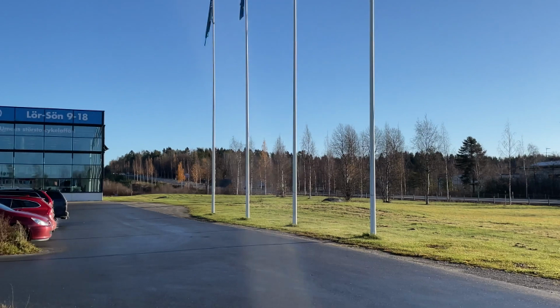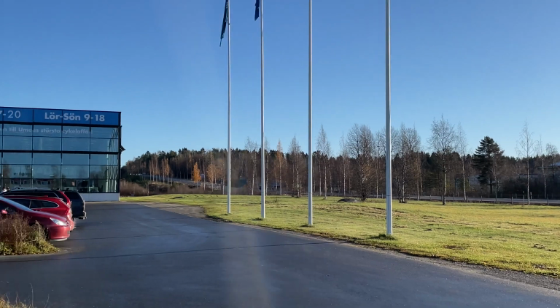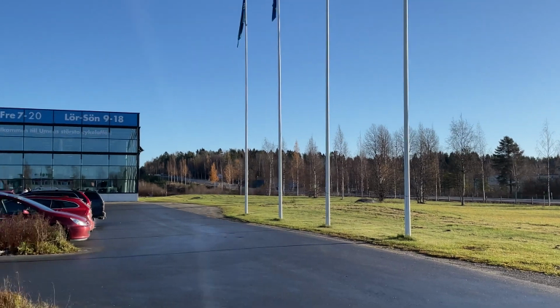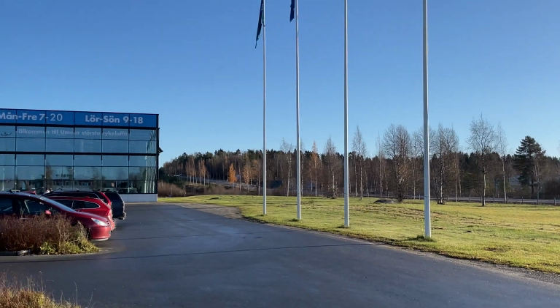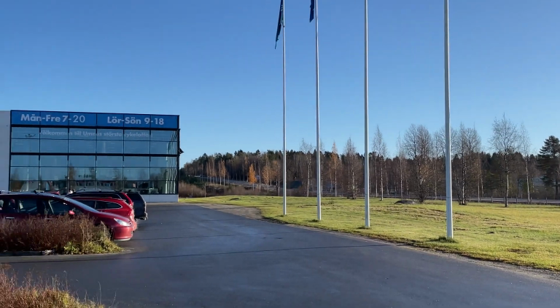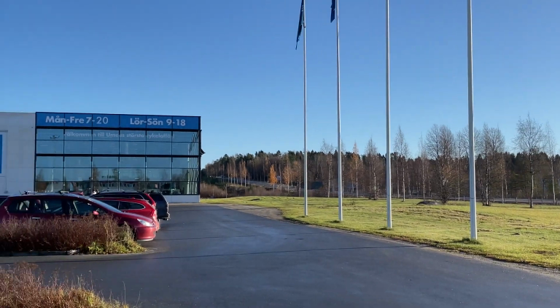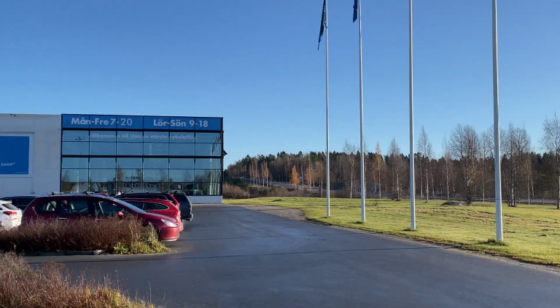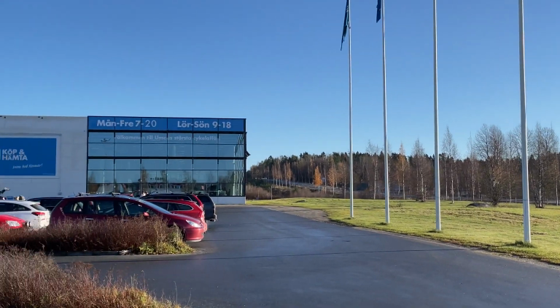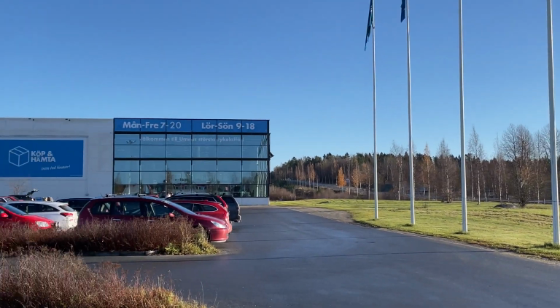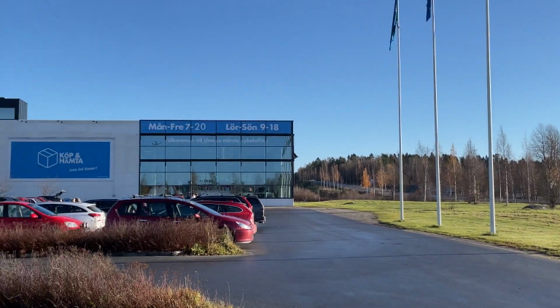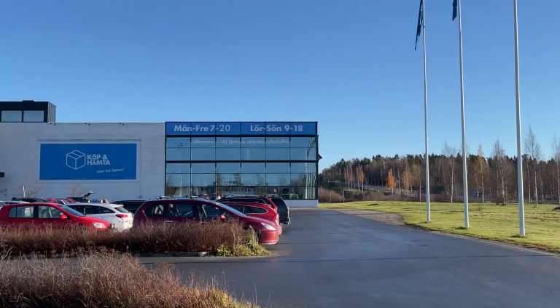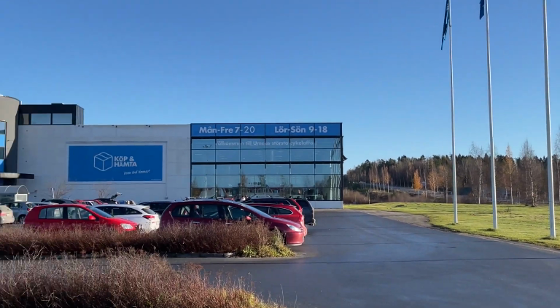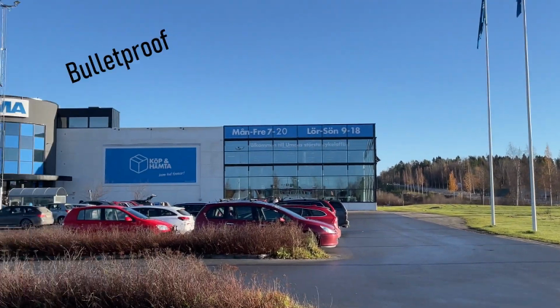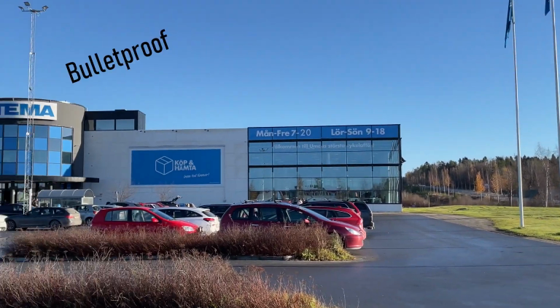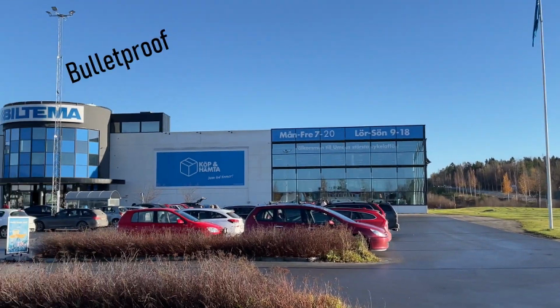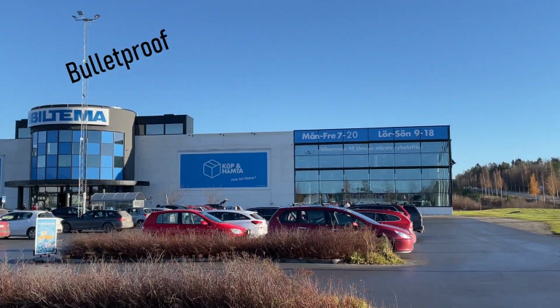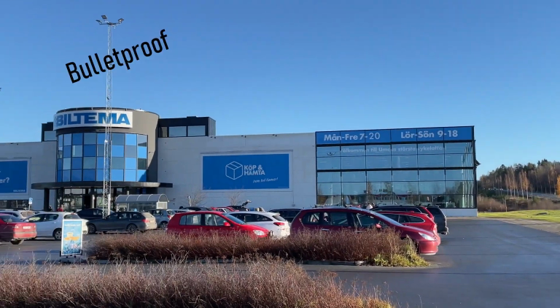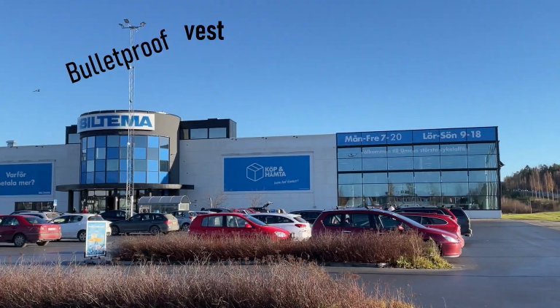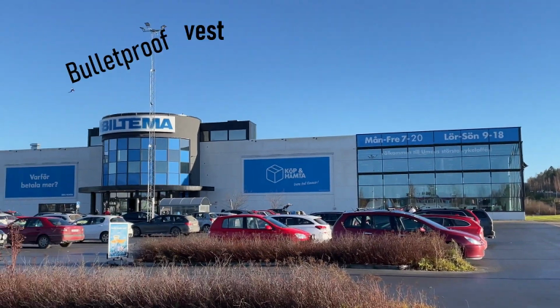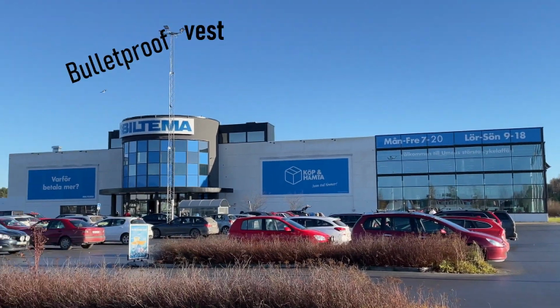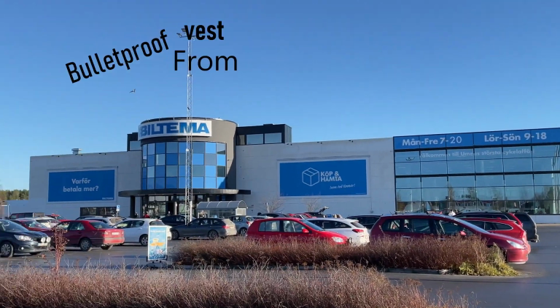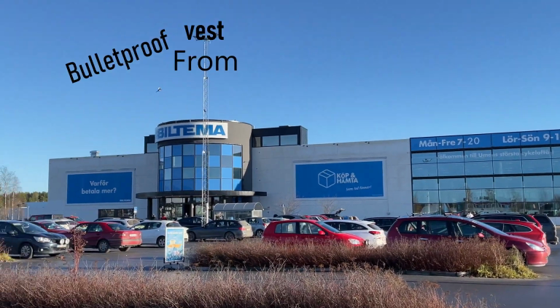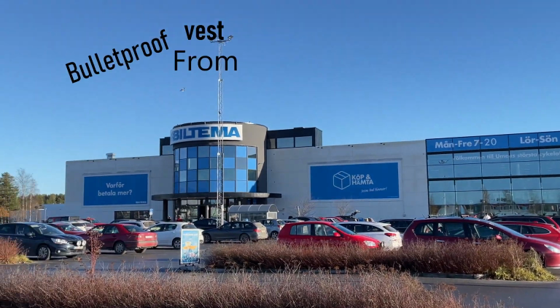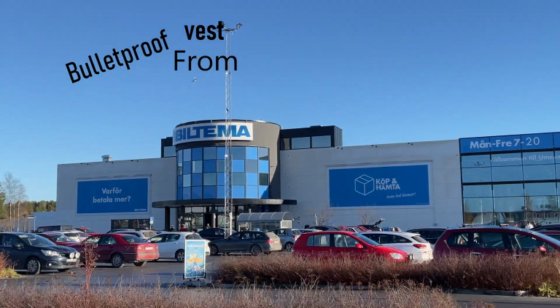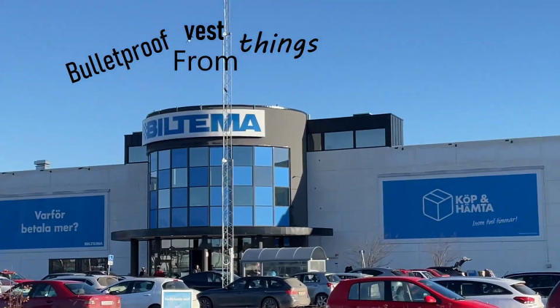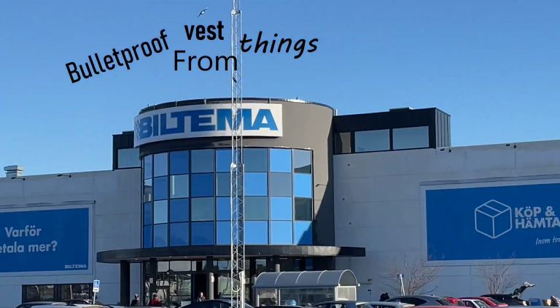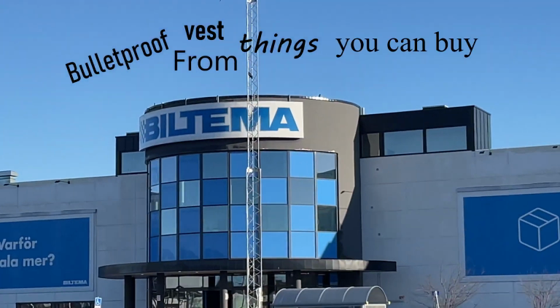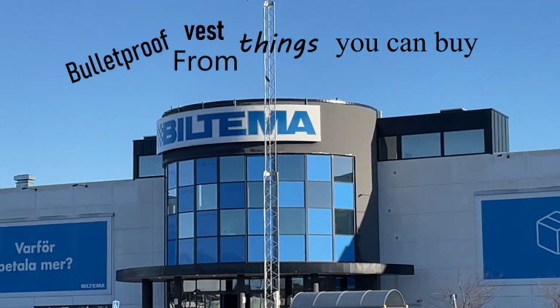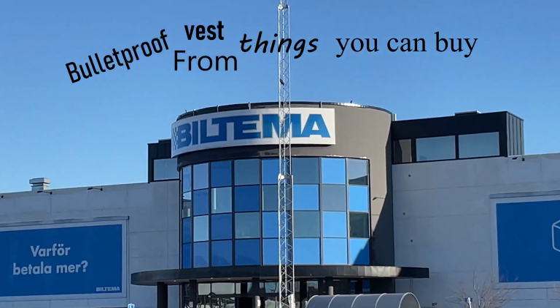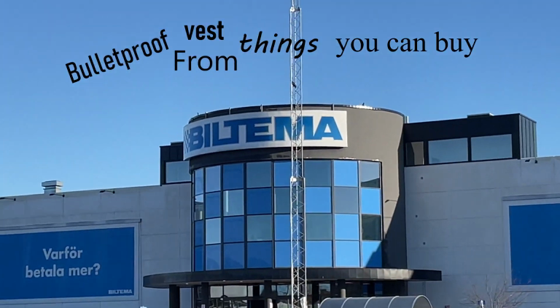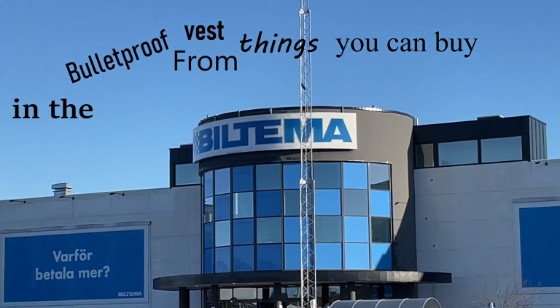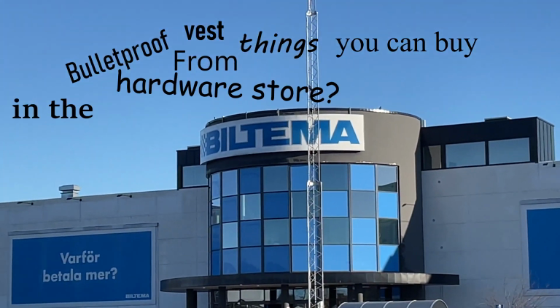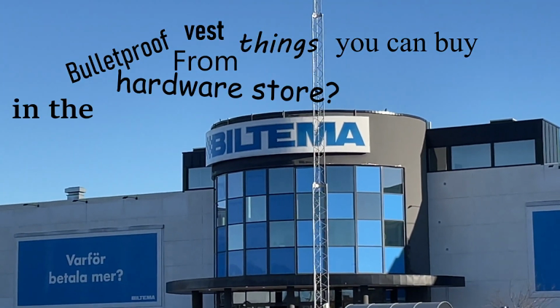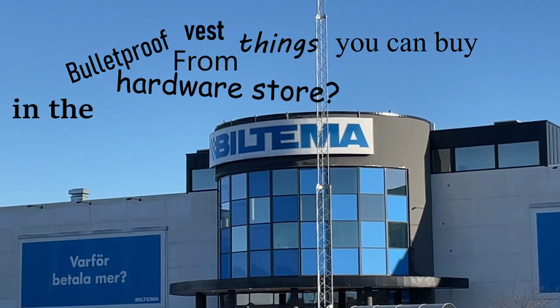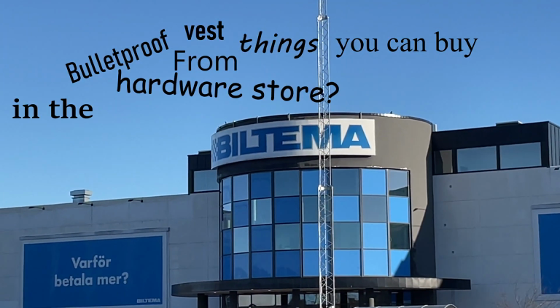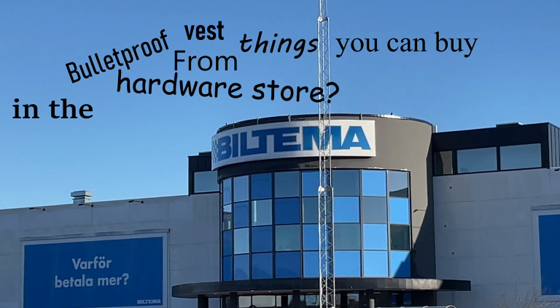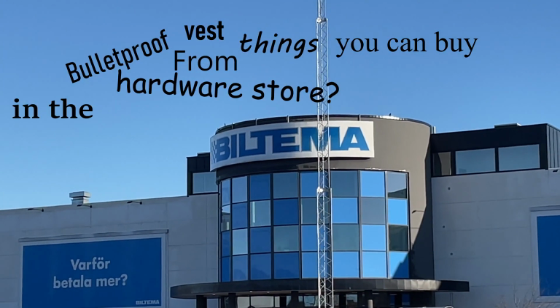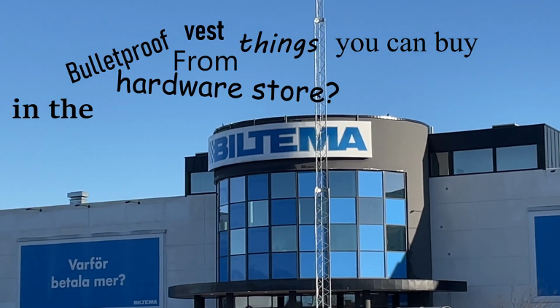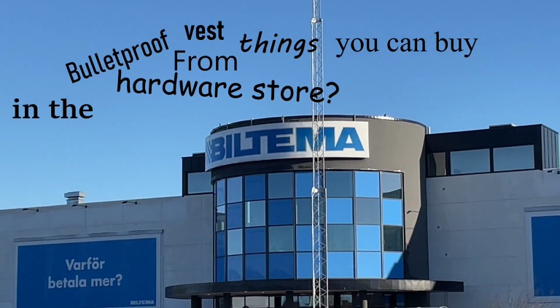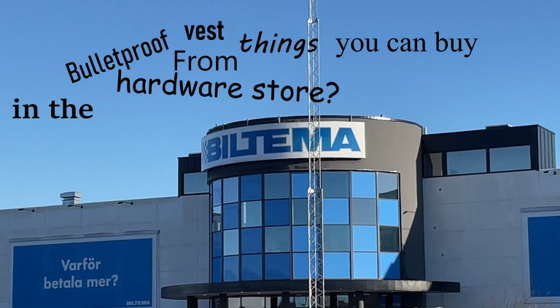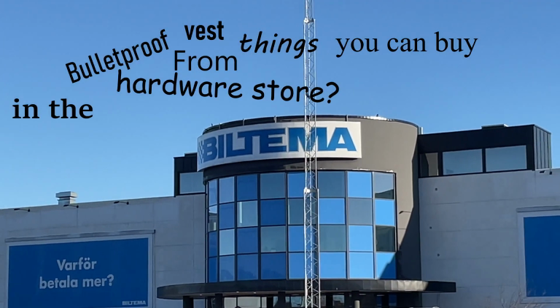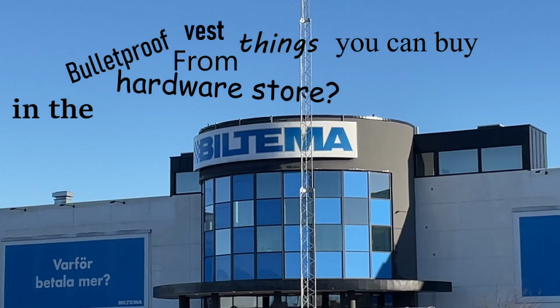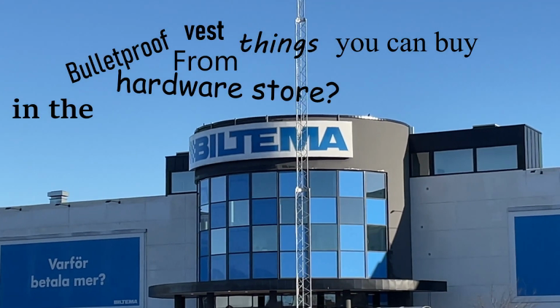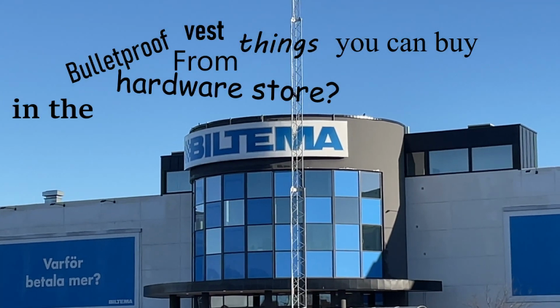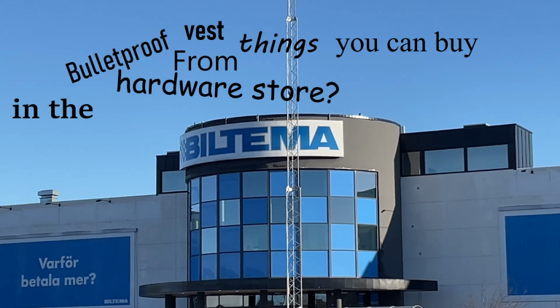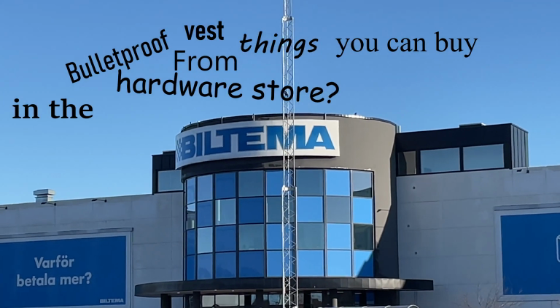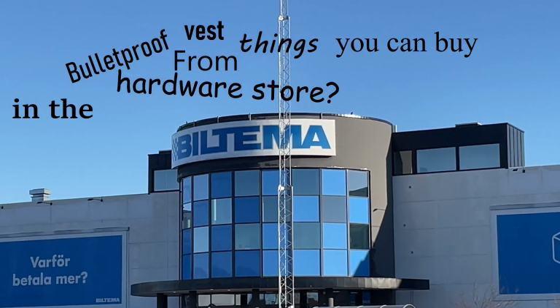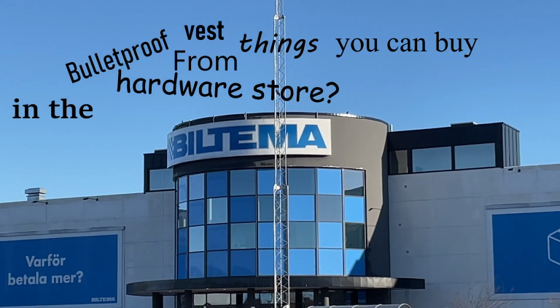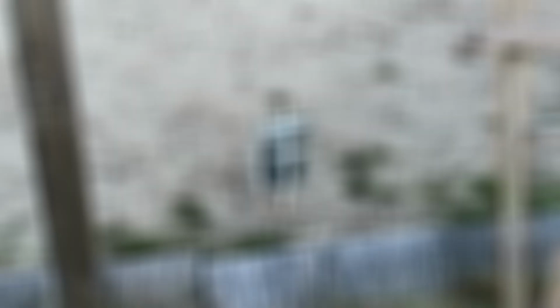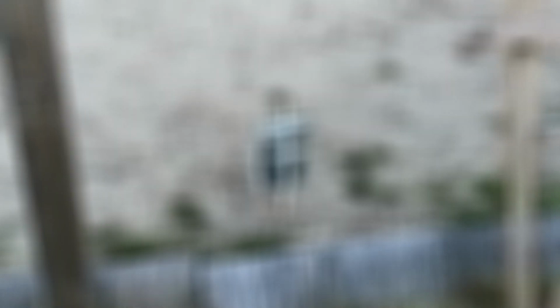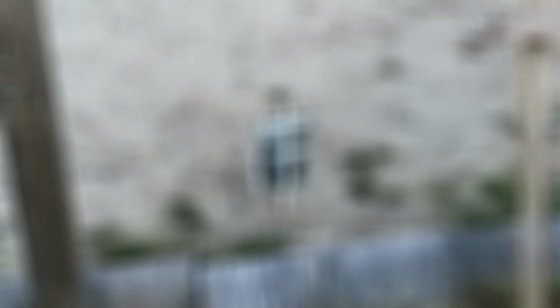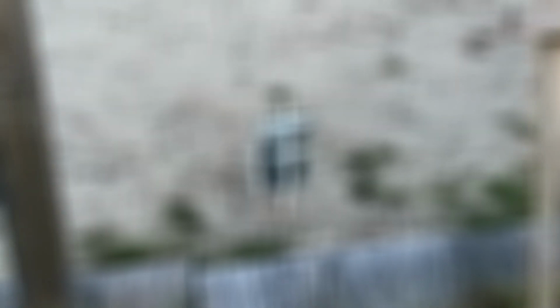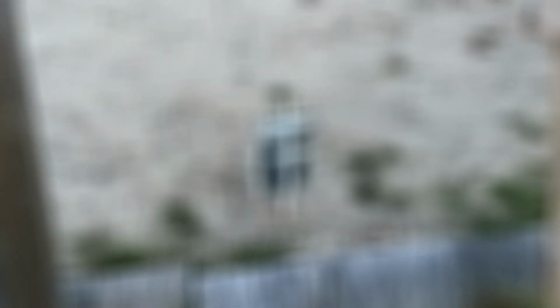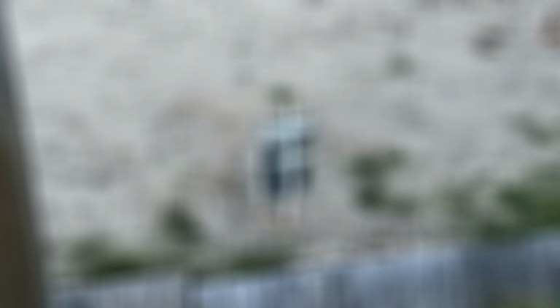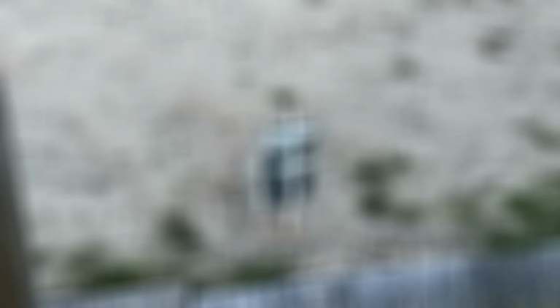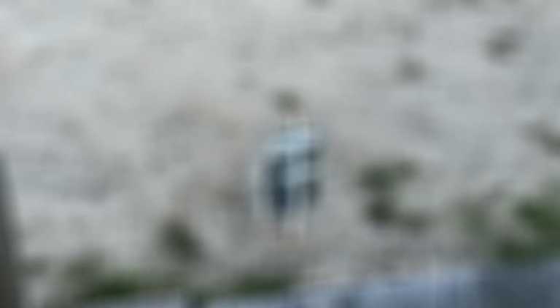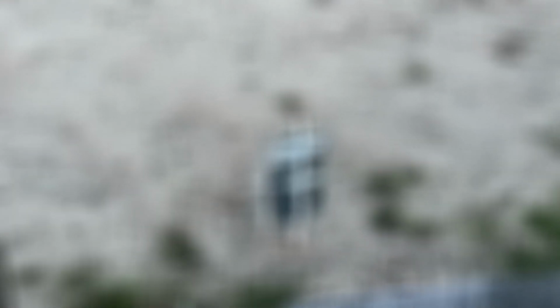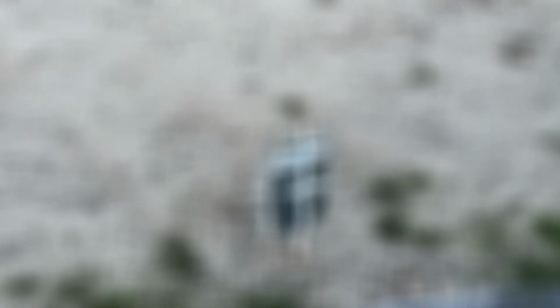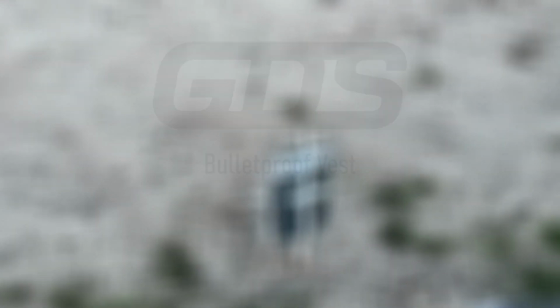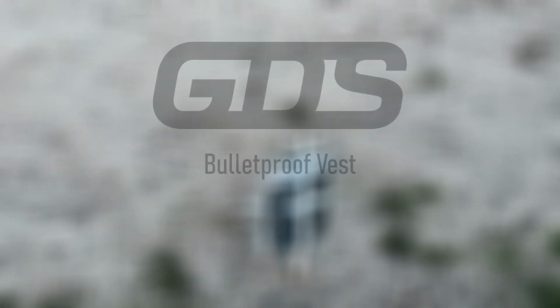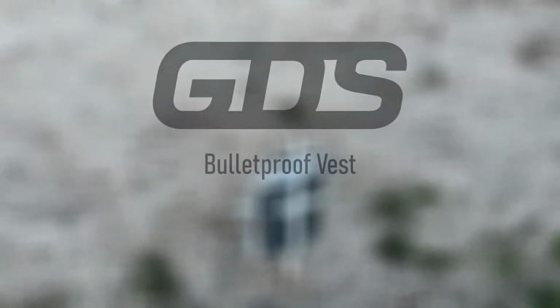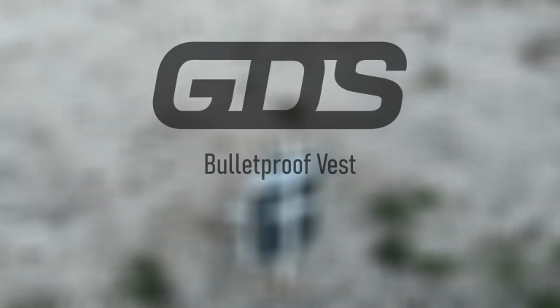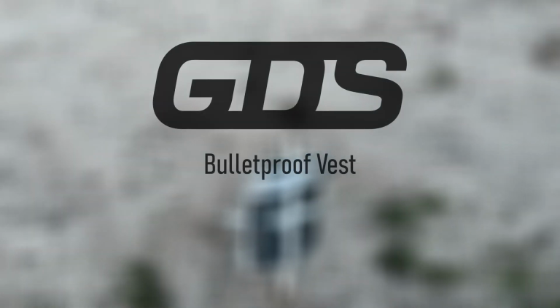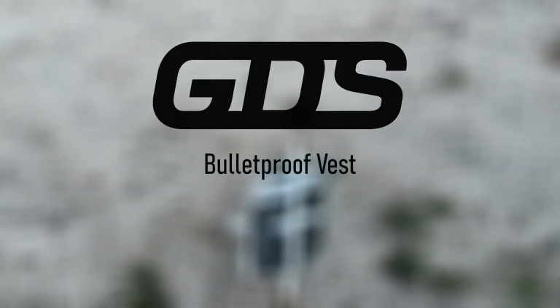Is it possible to build a bulletproof vest from things you can buy in the hardware store? Let's find out on today's episode of GDS.